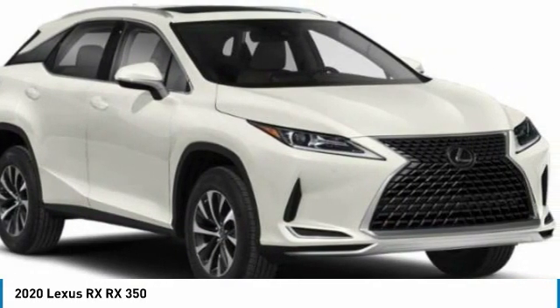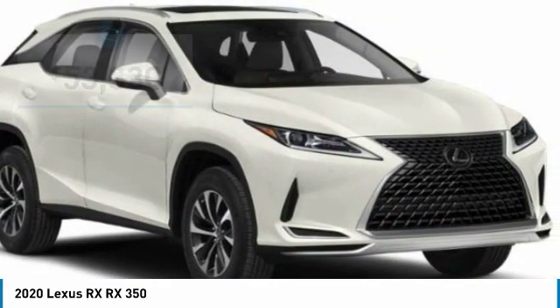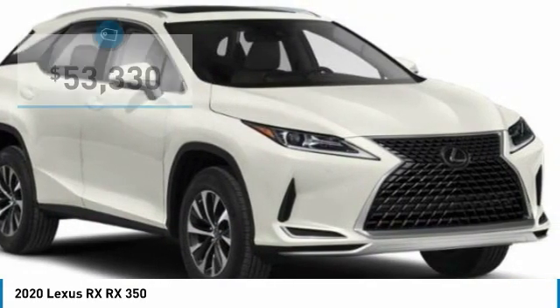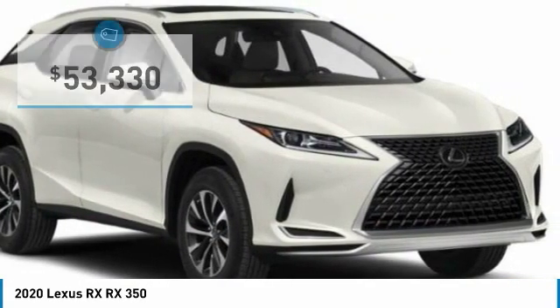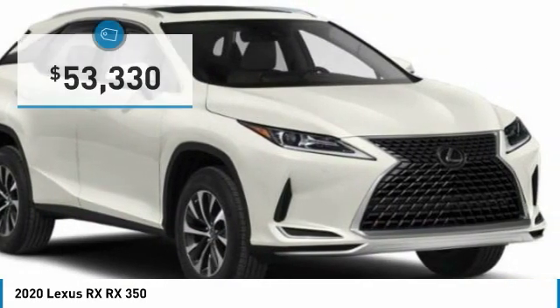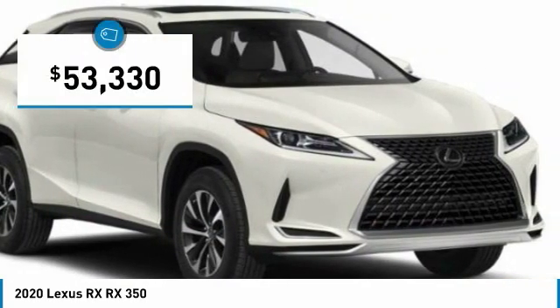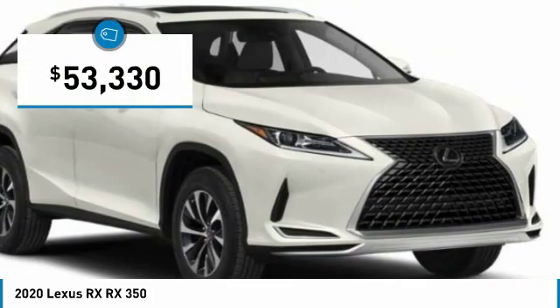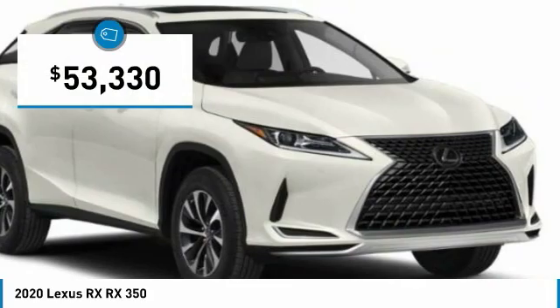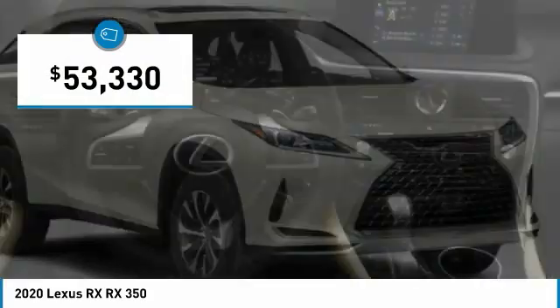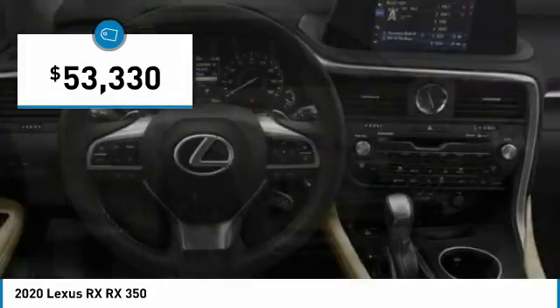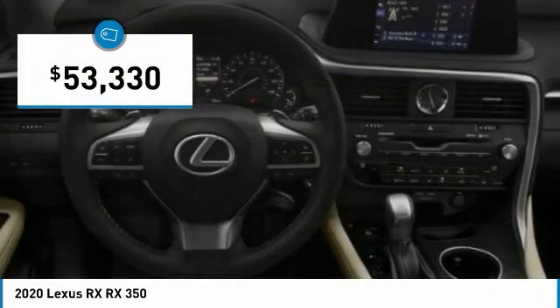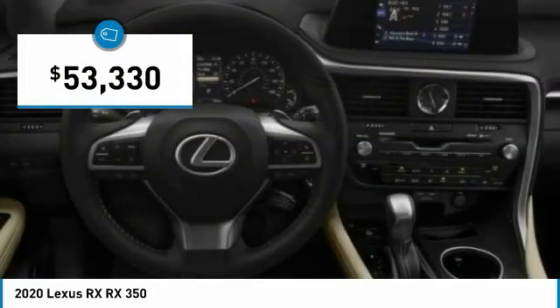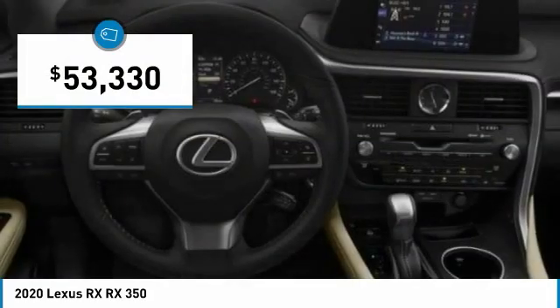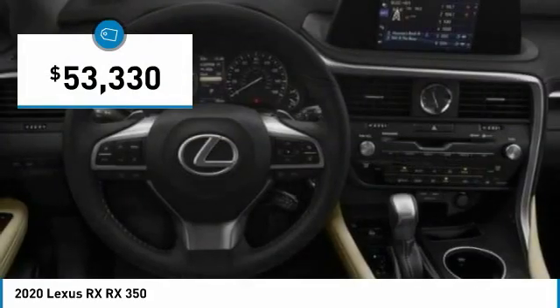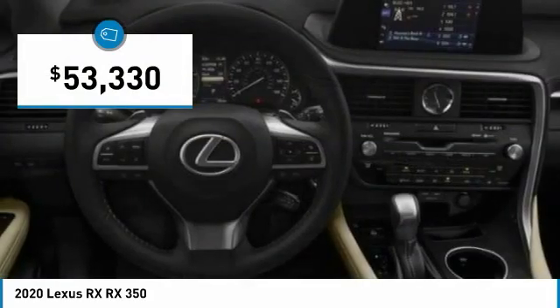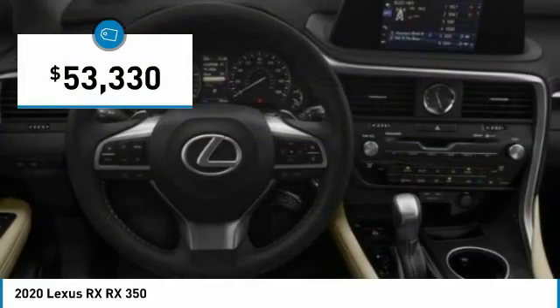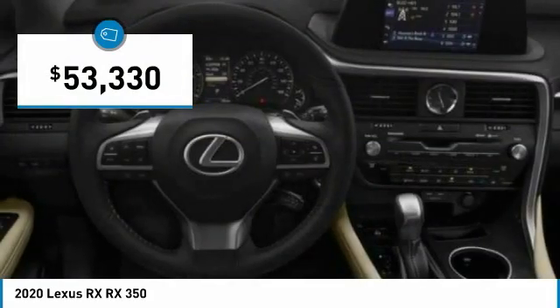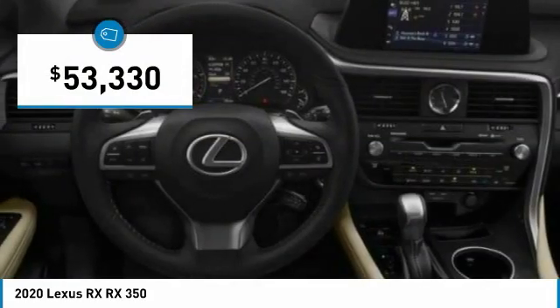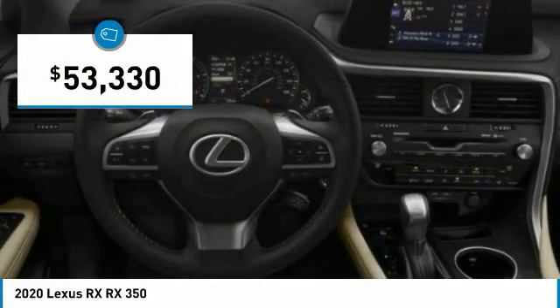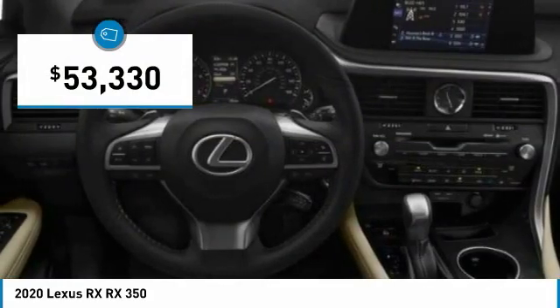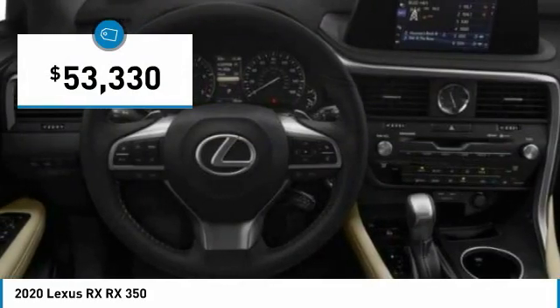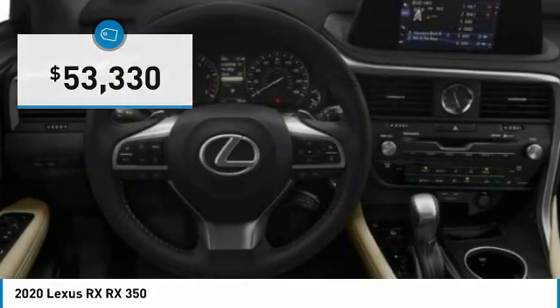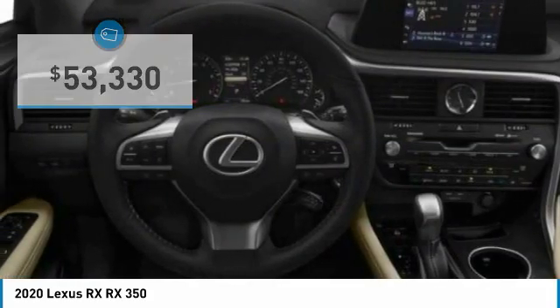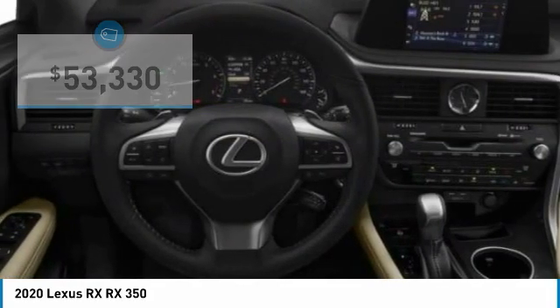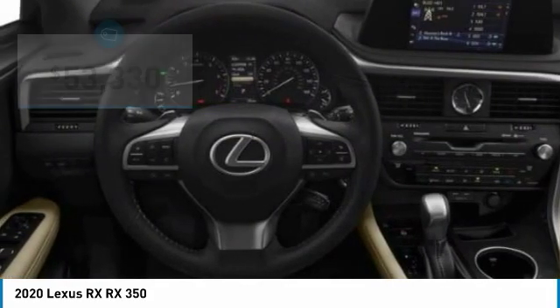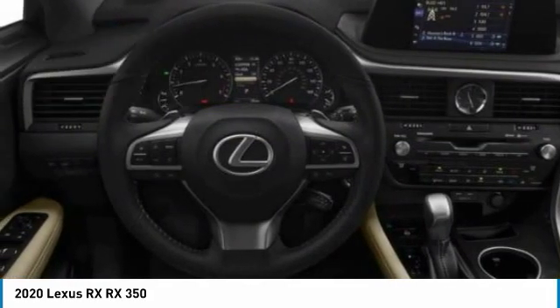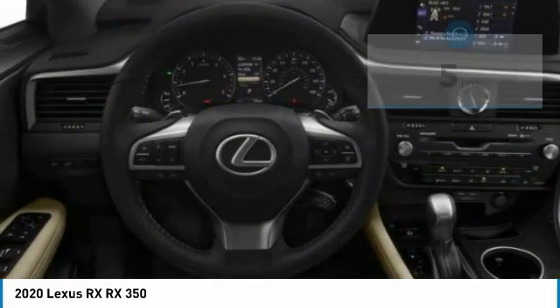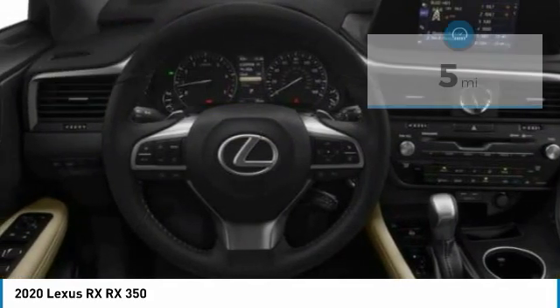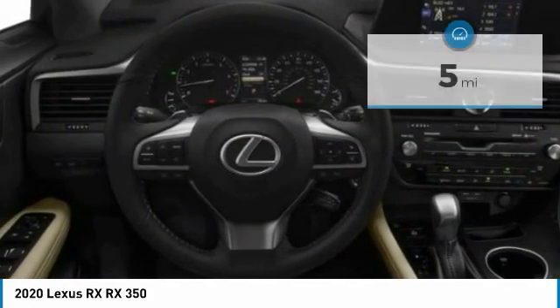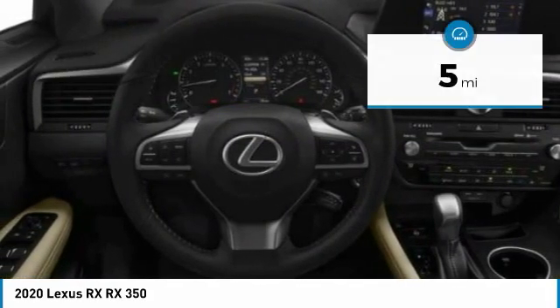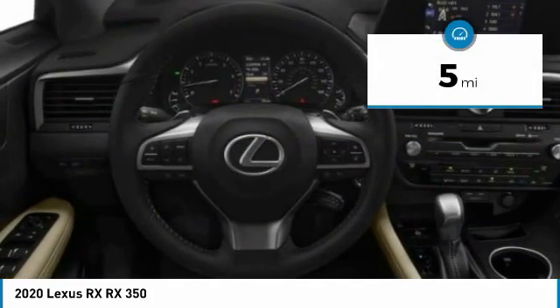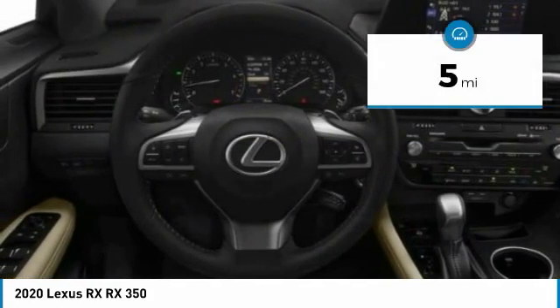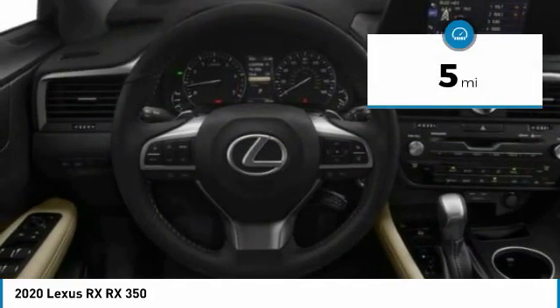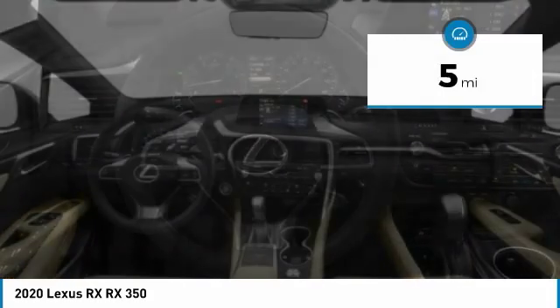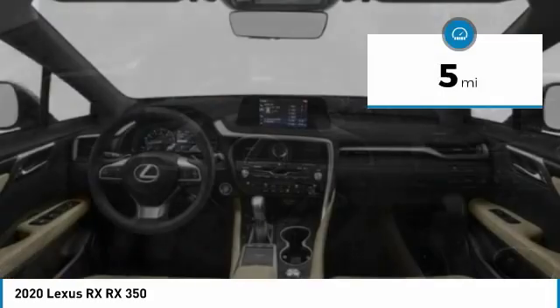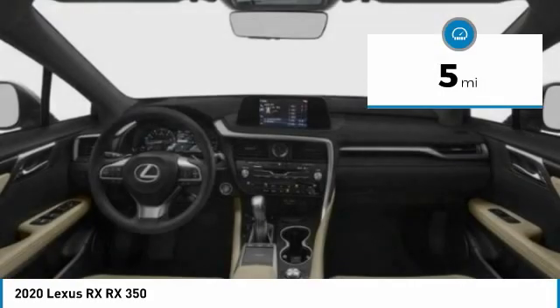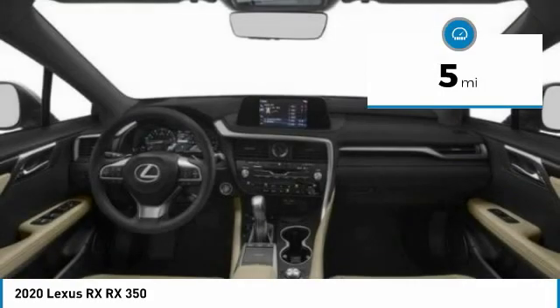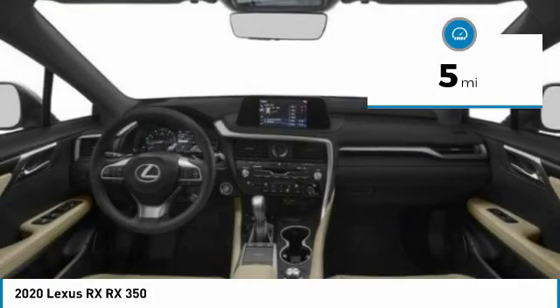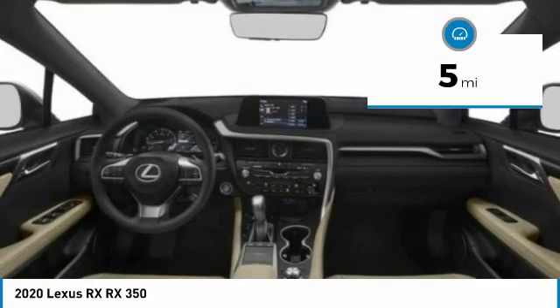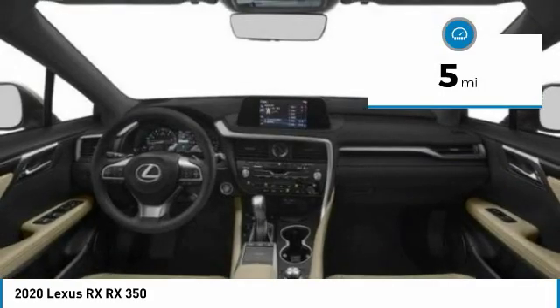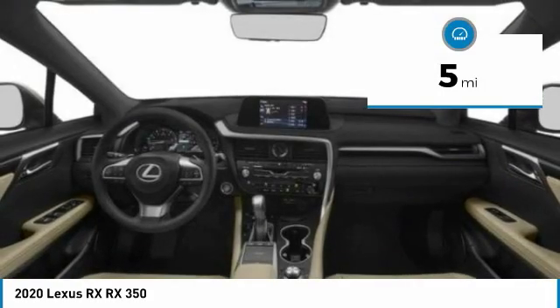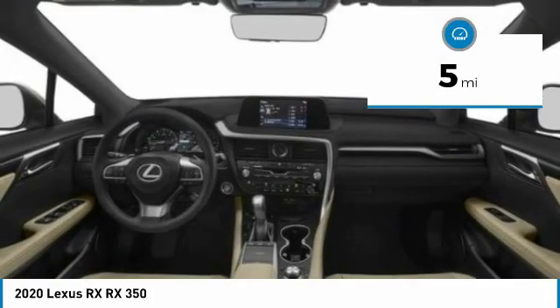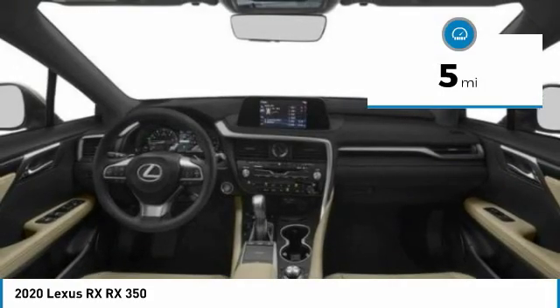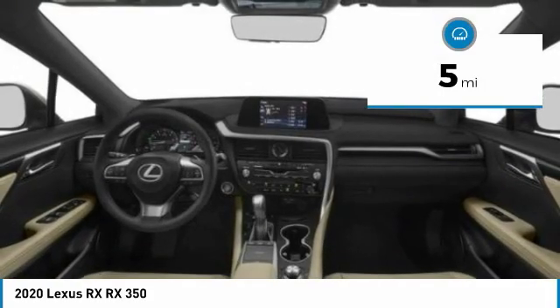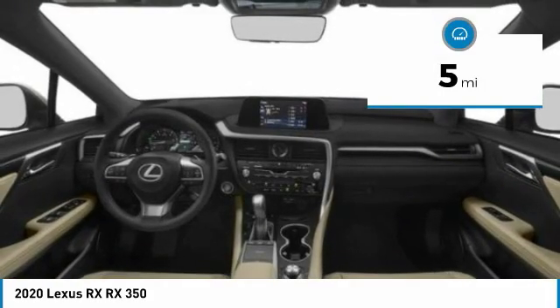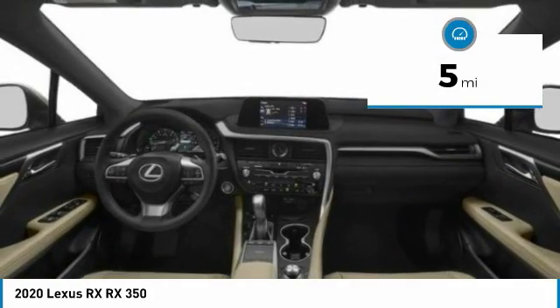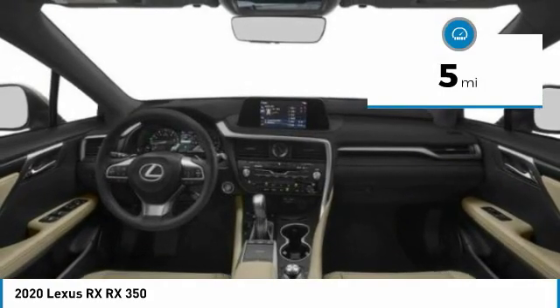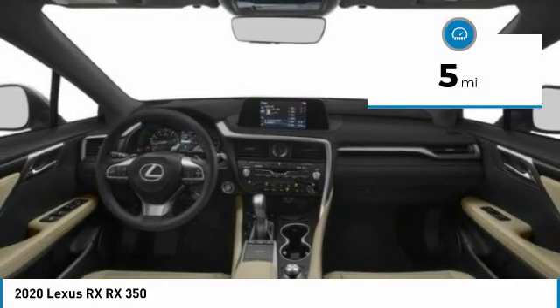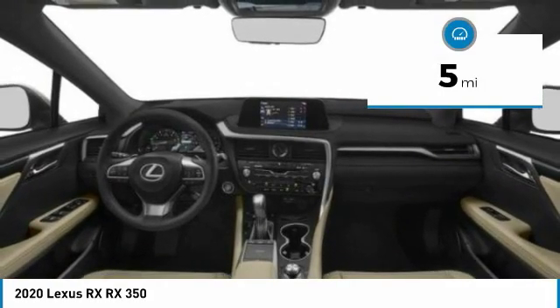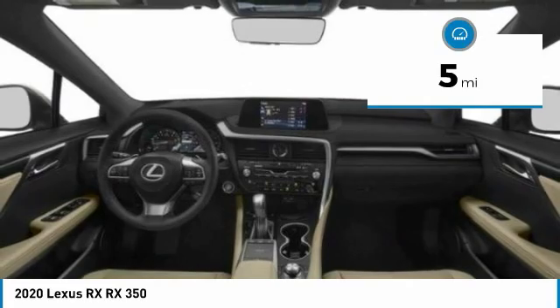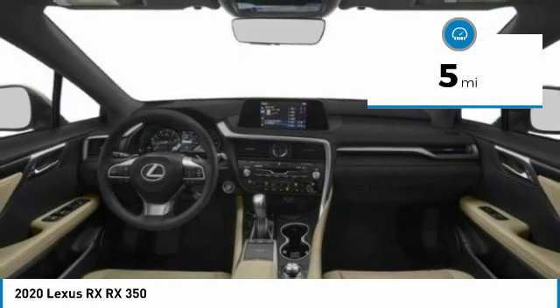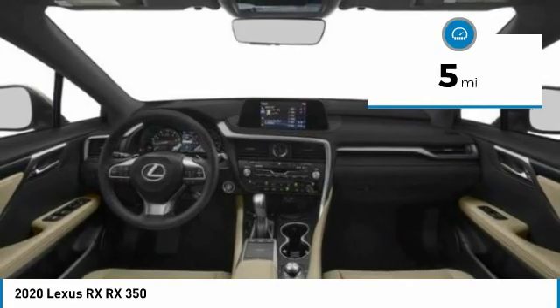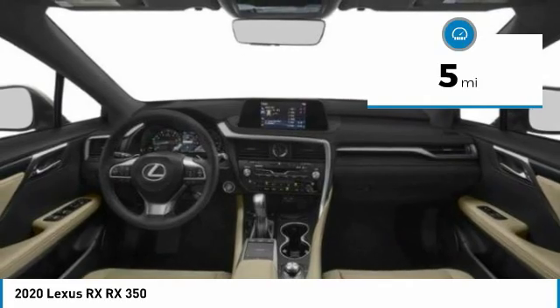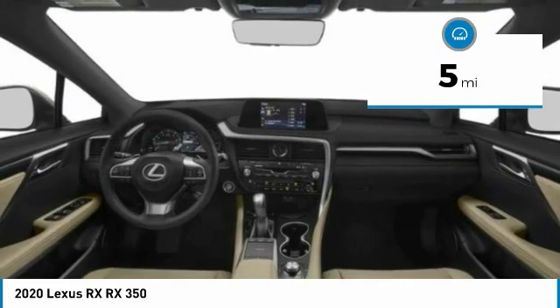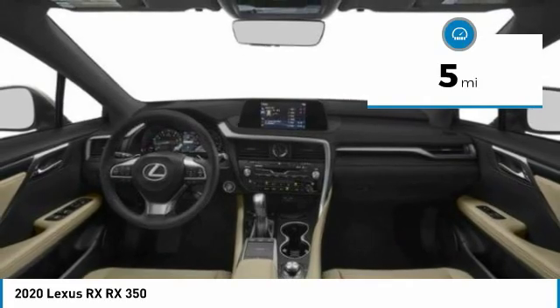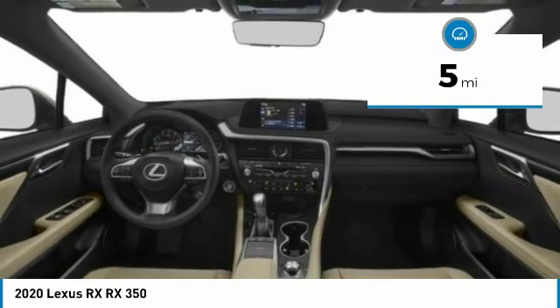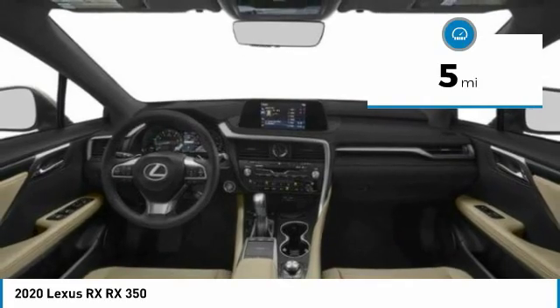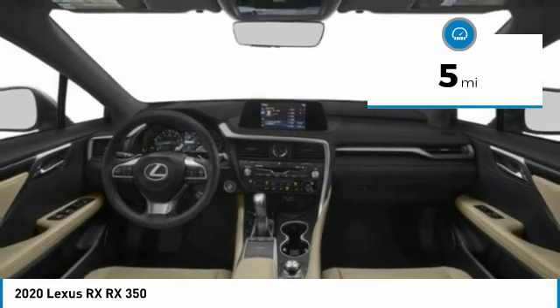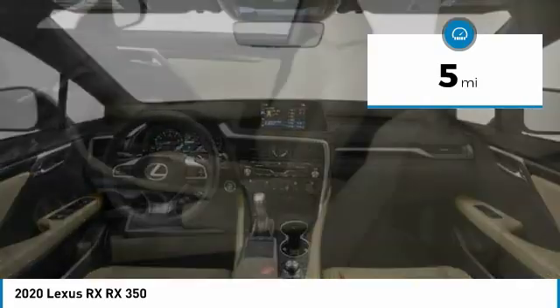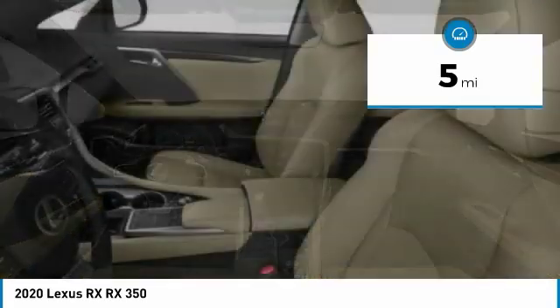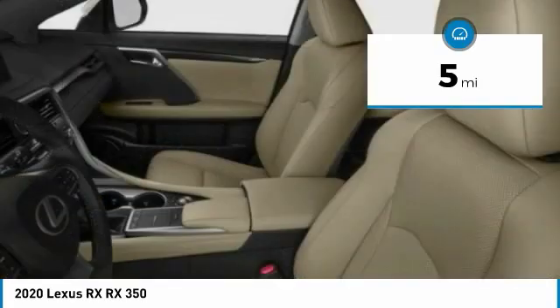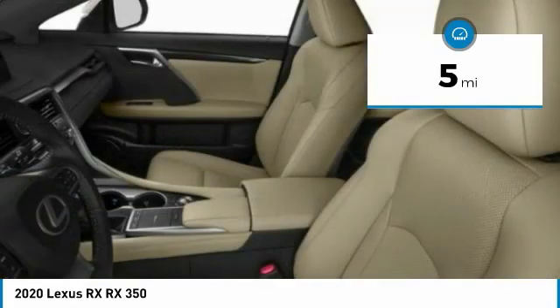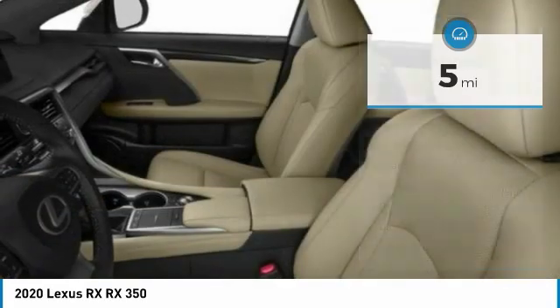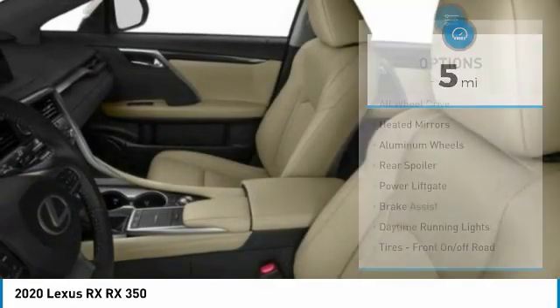And is priced below $55,000. This vehicle has less than 100 miles. Here are some of this vehicle's great options.